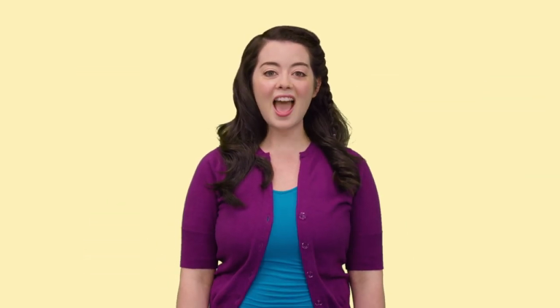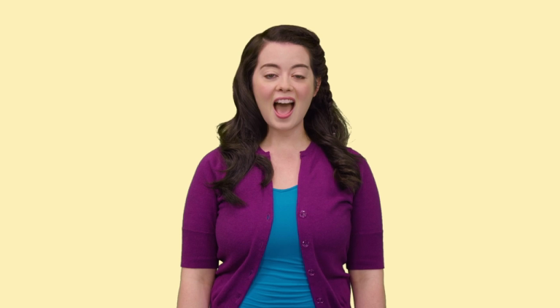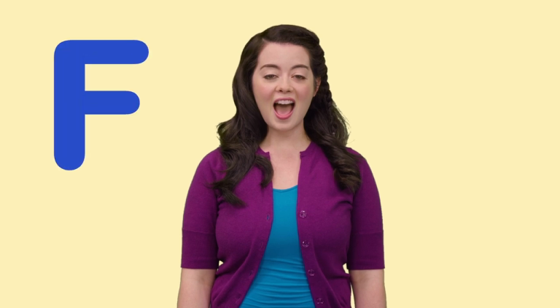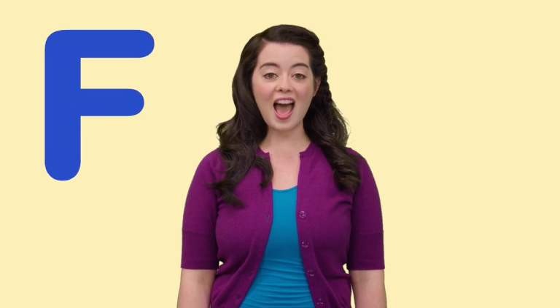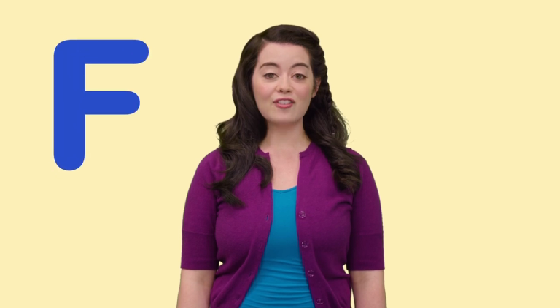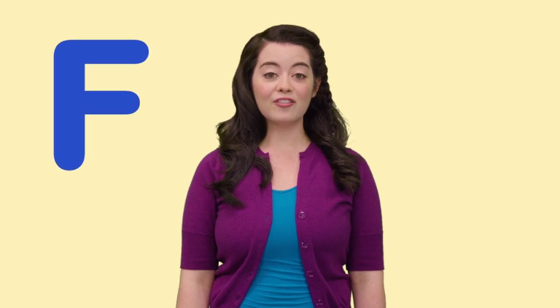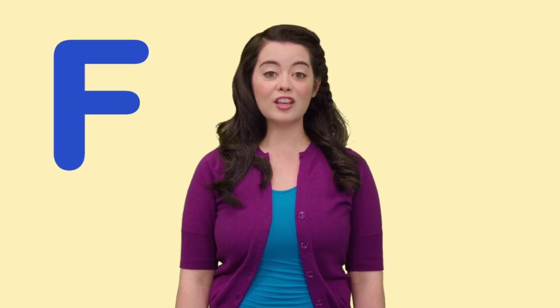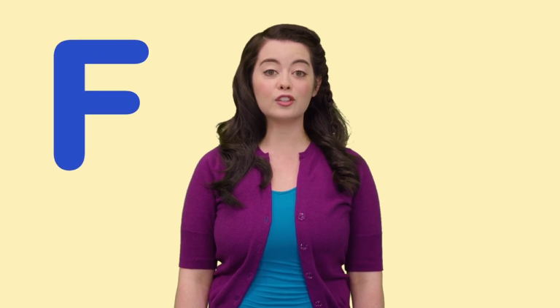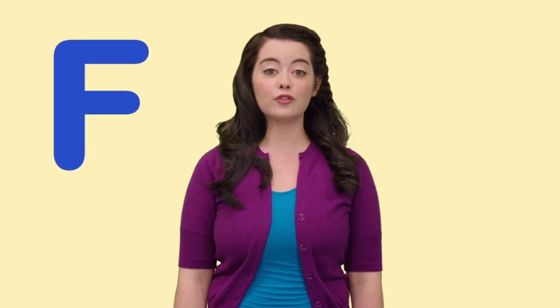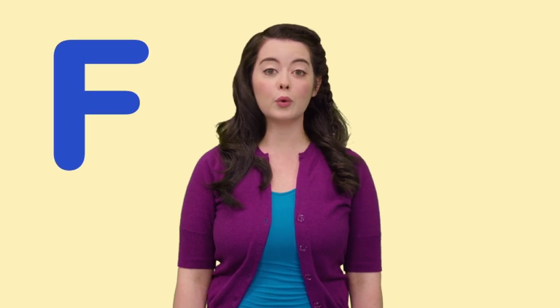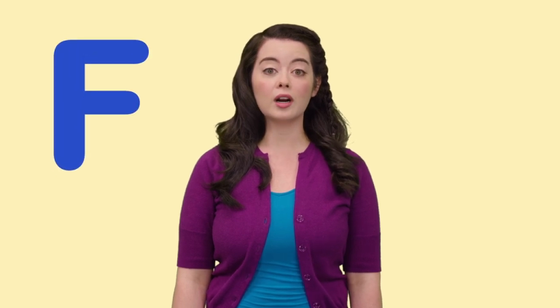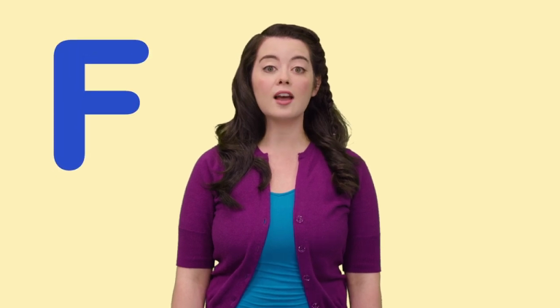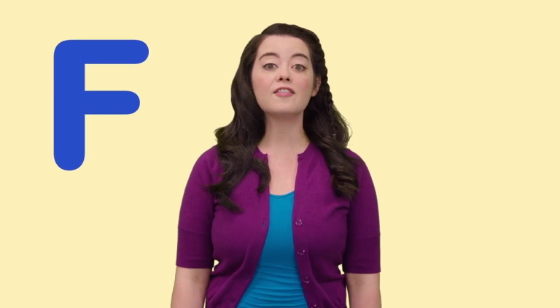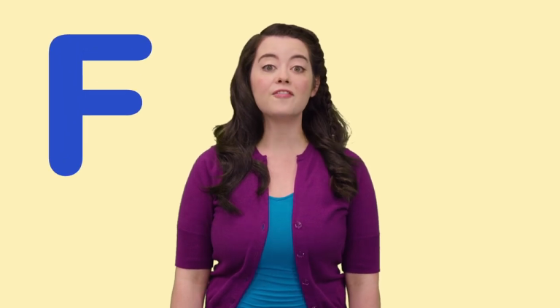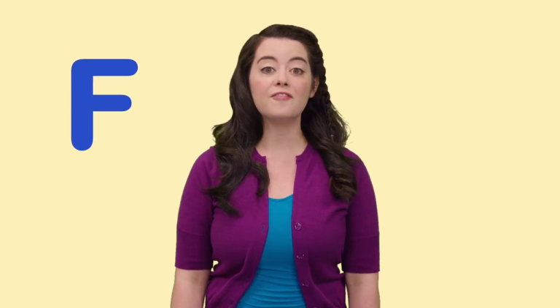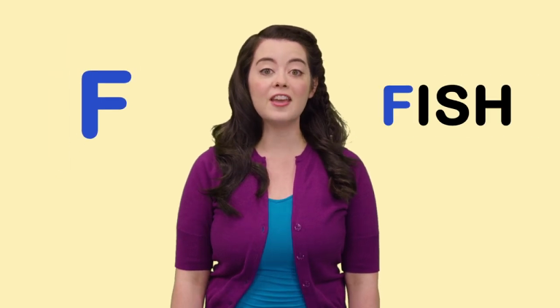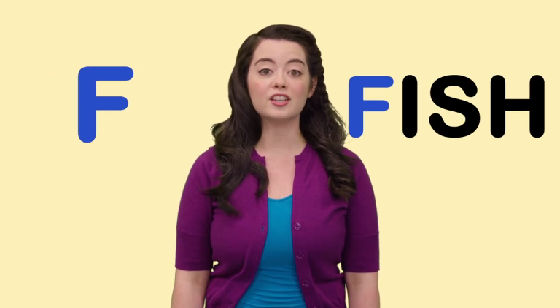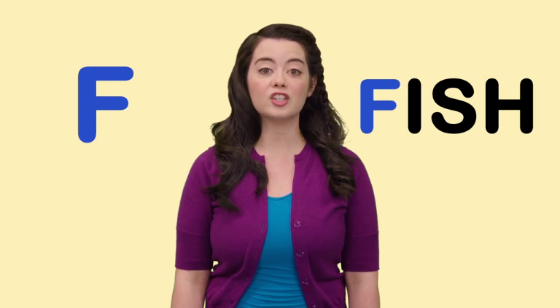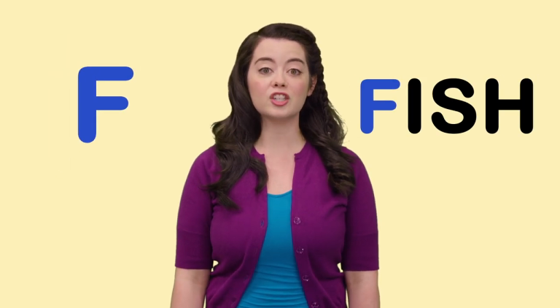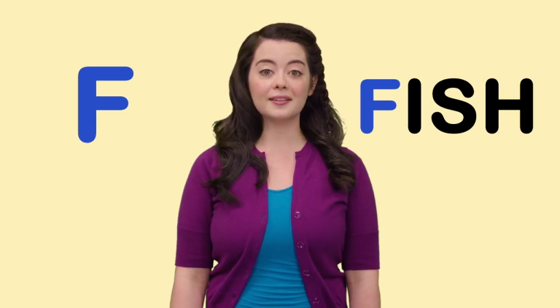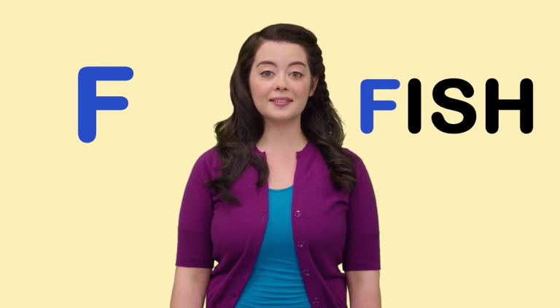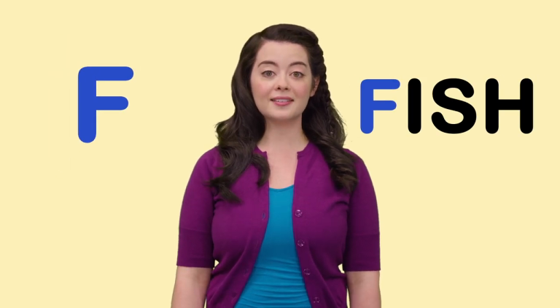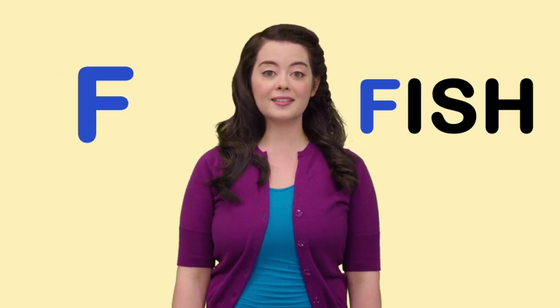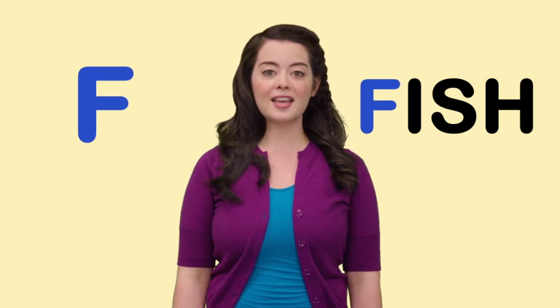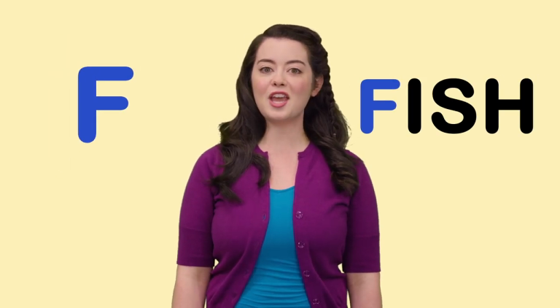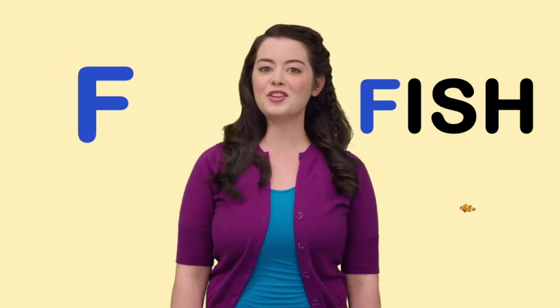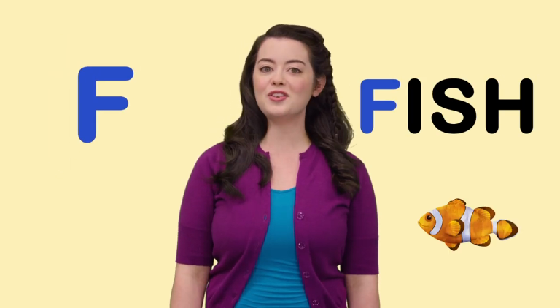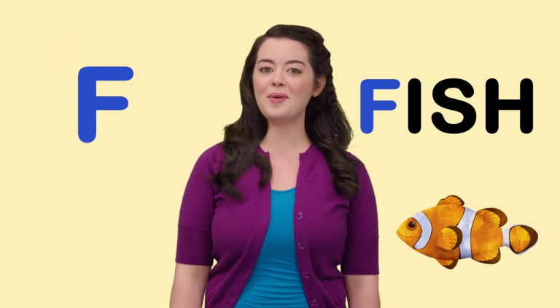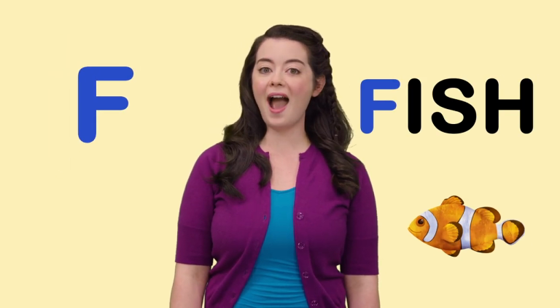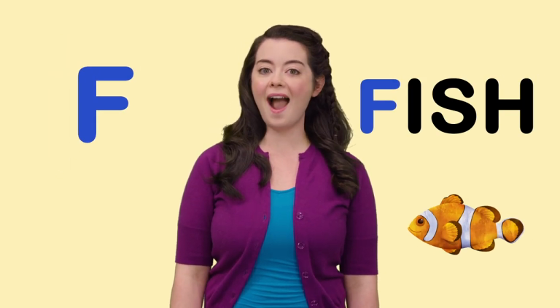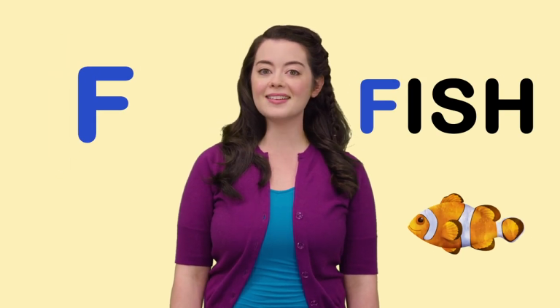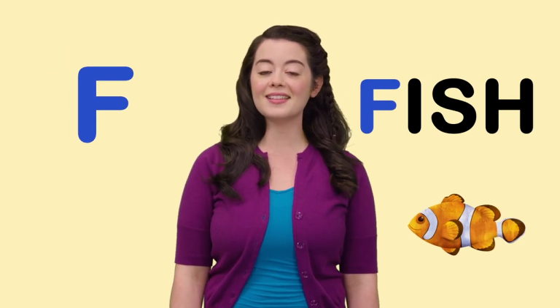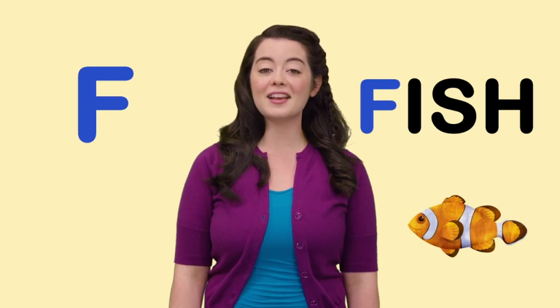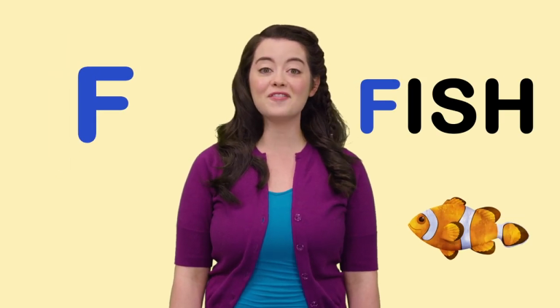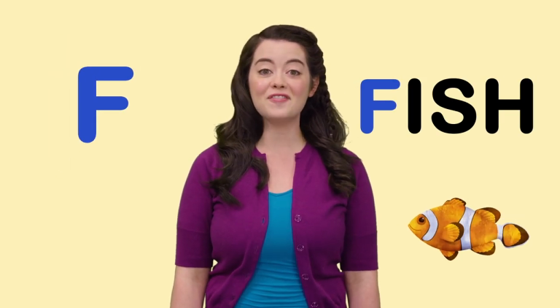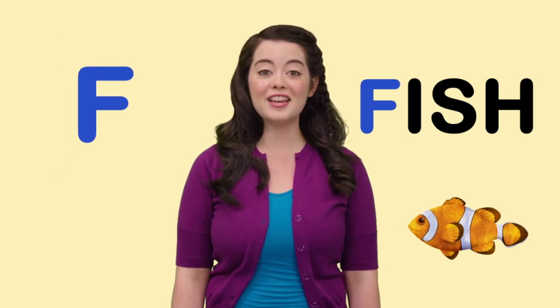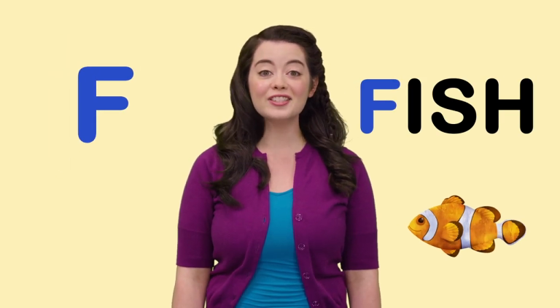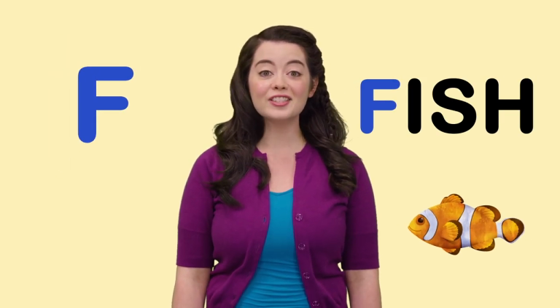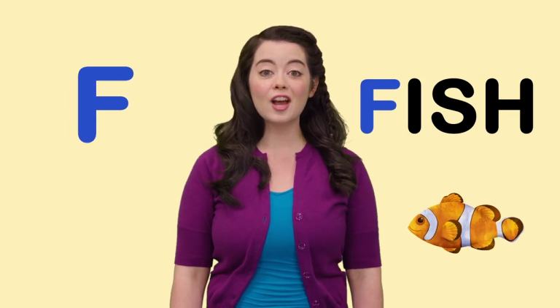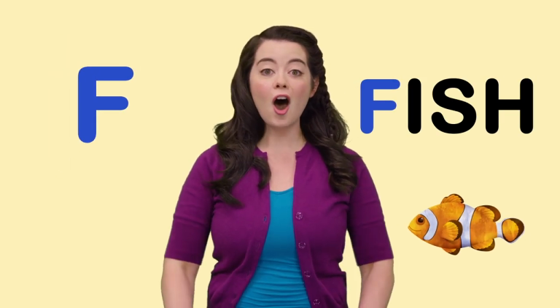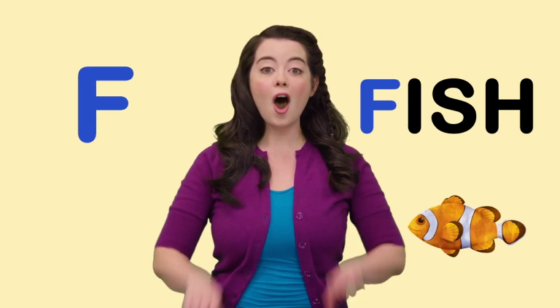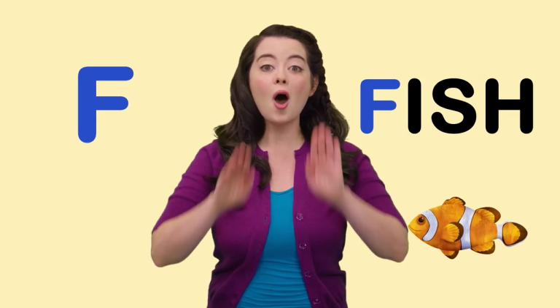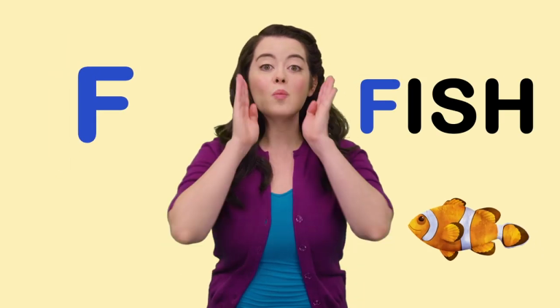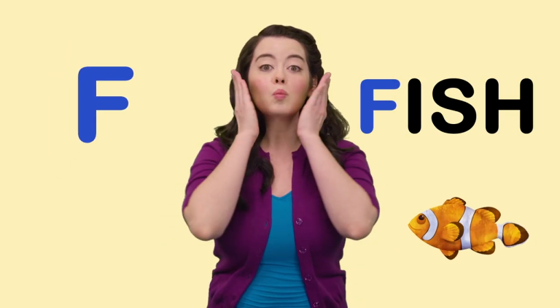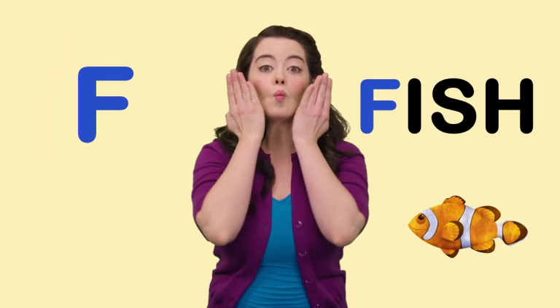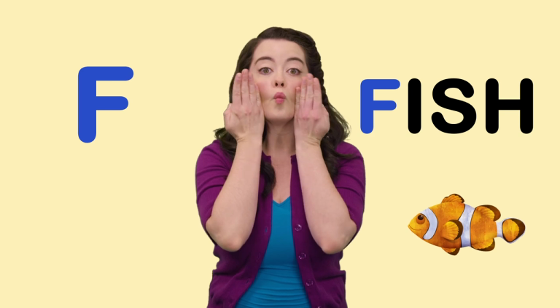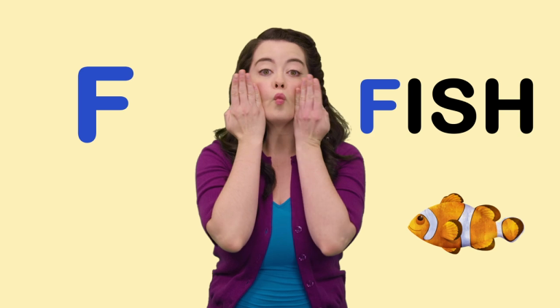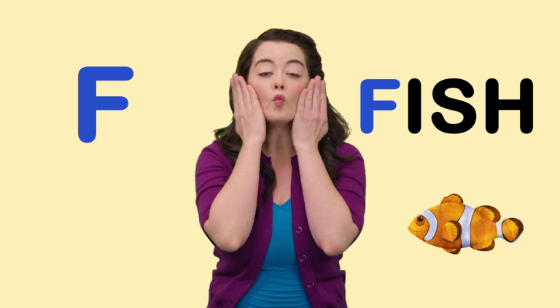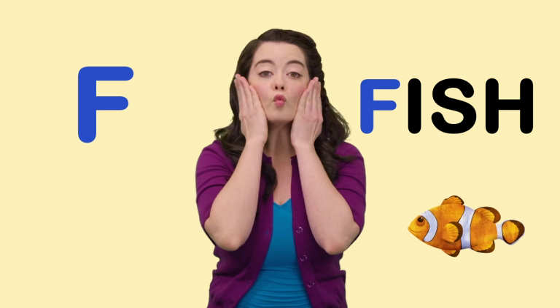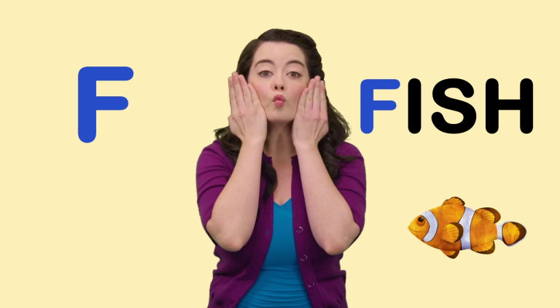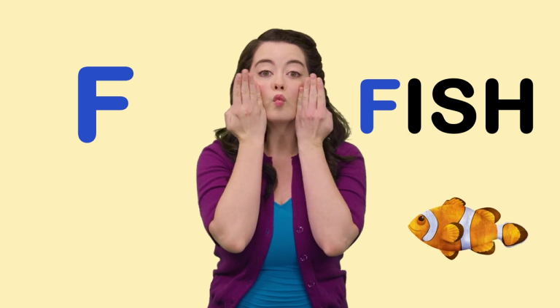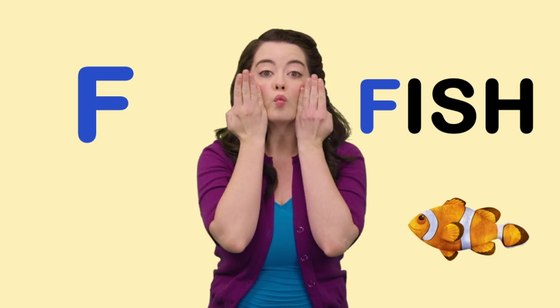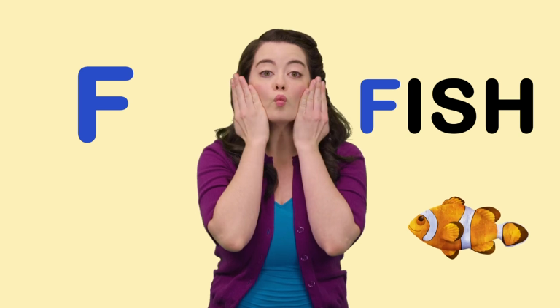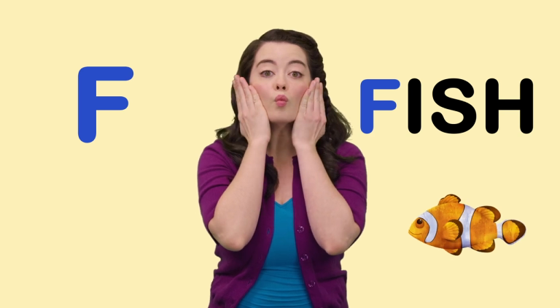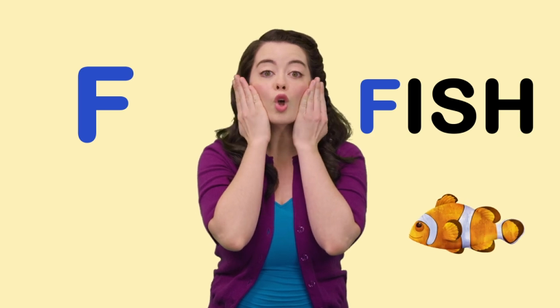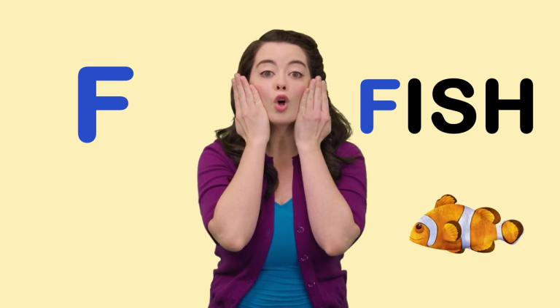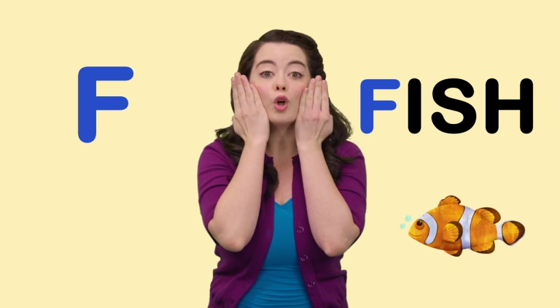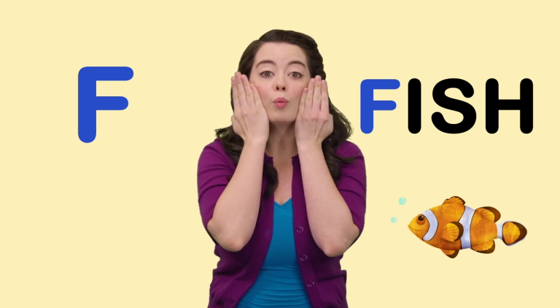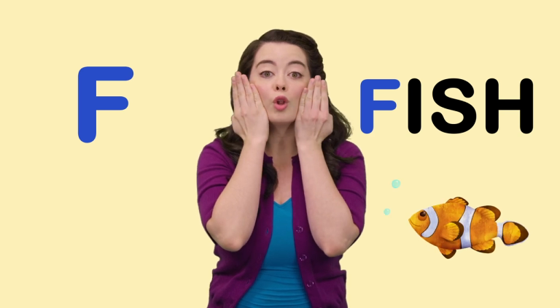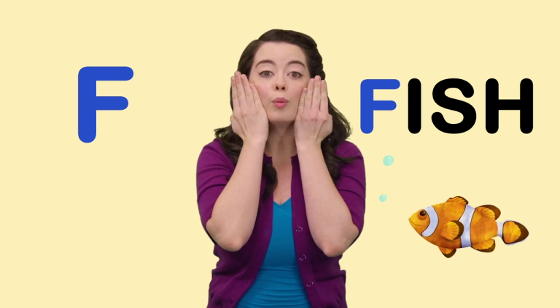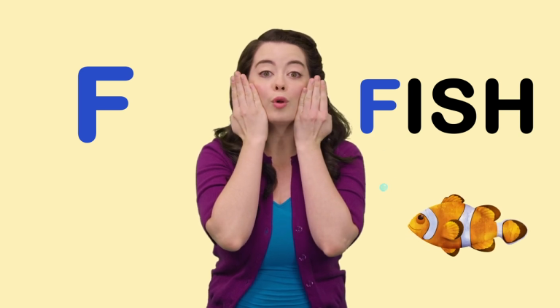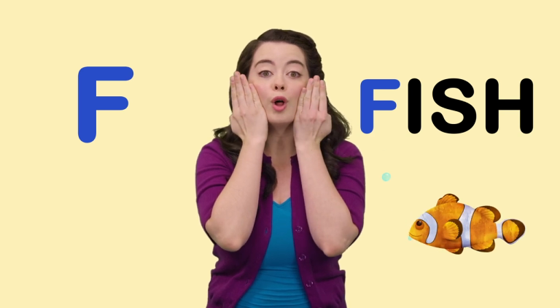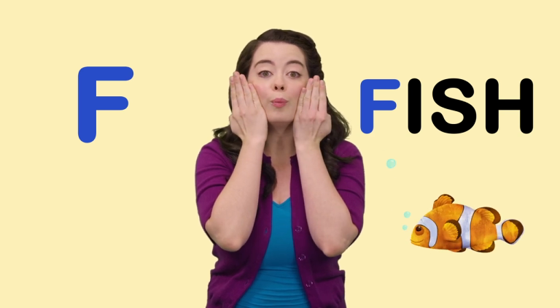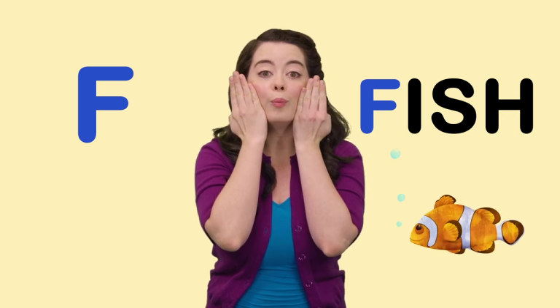F is for Fish. Can you act like a fish? Blub, blub, blub.